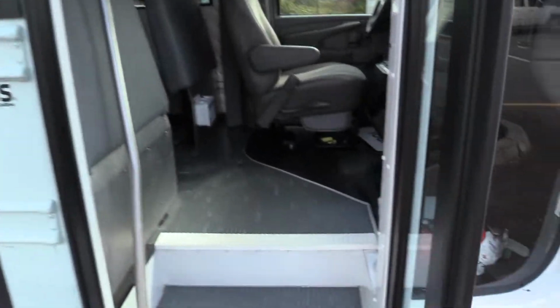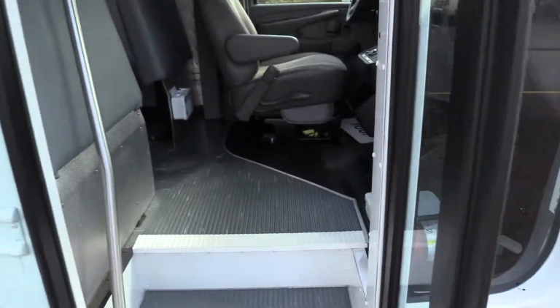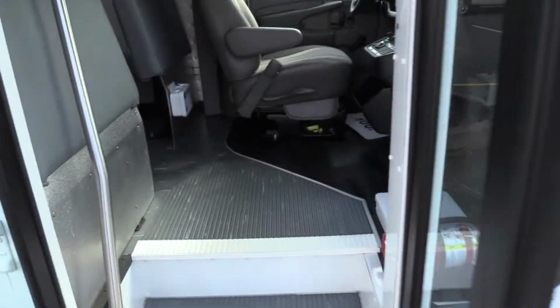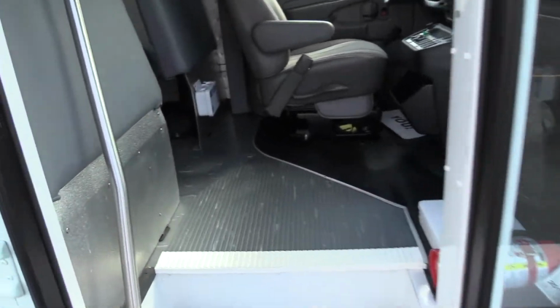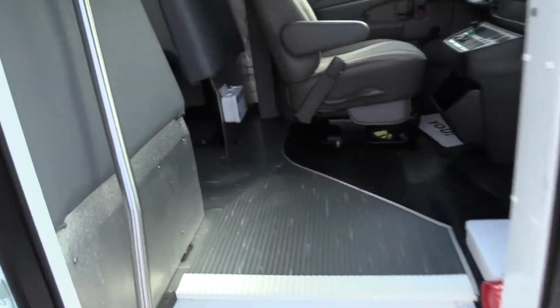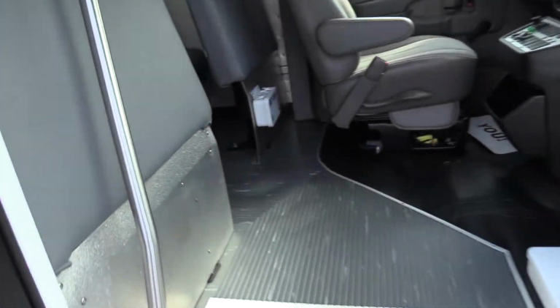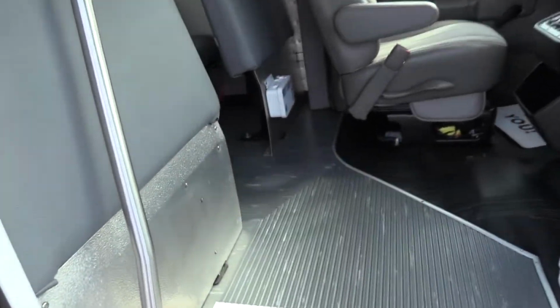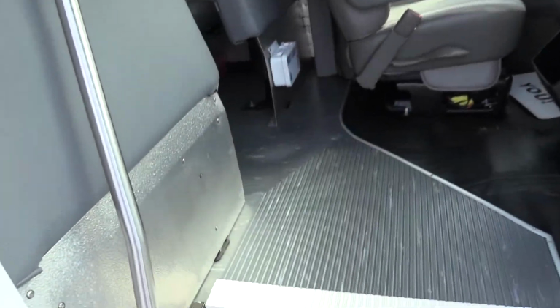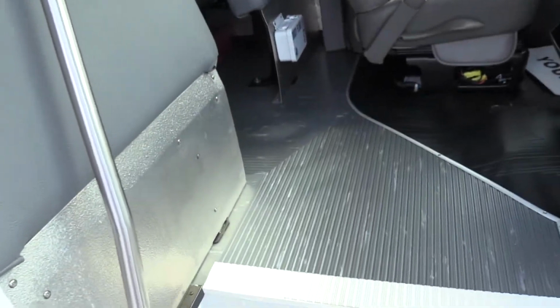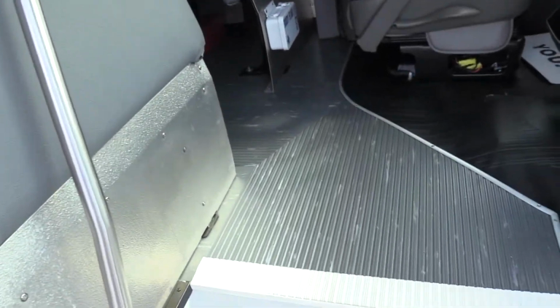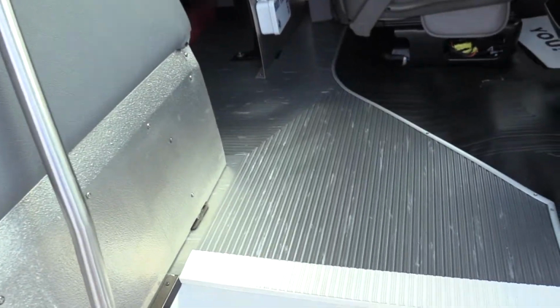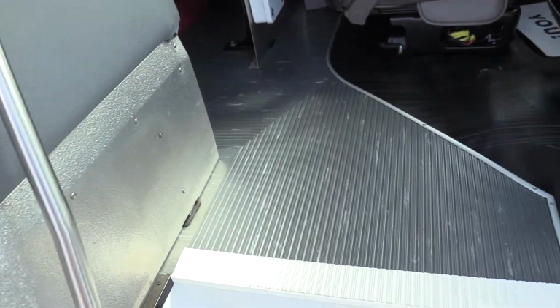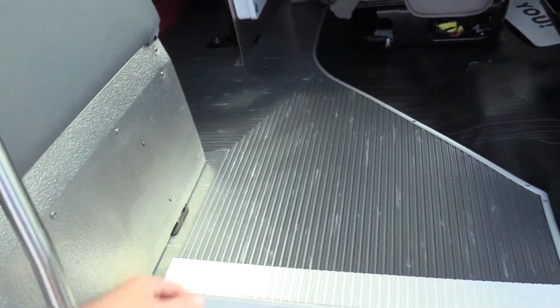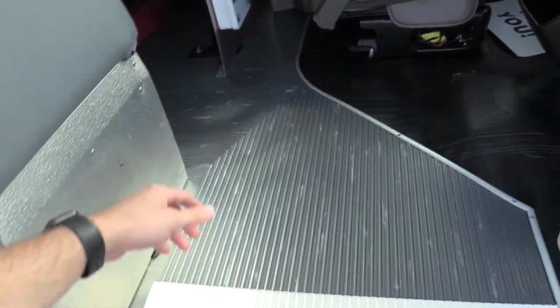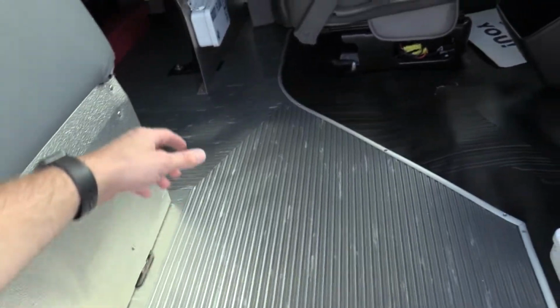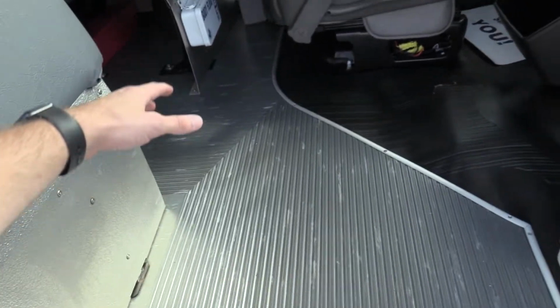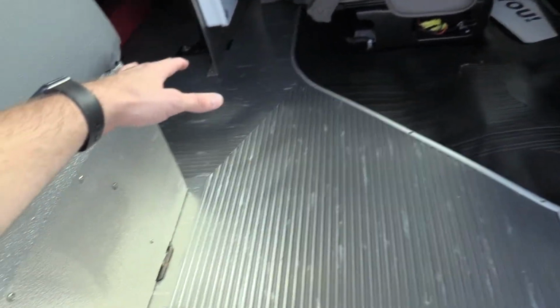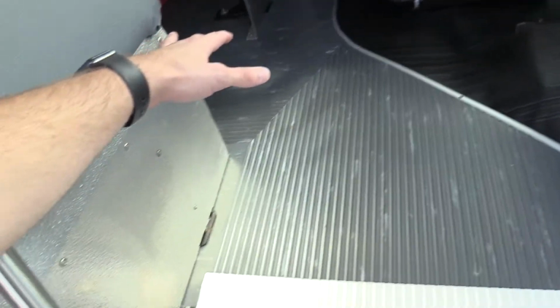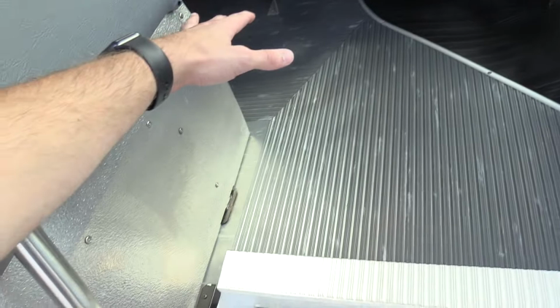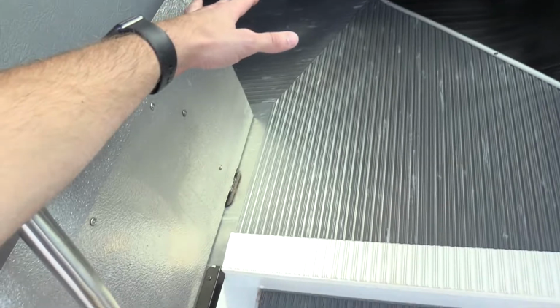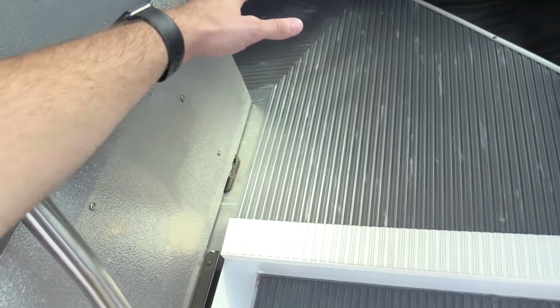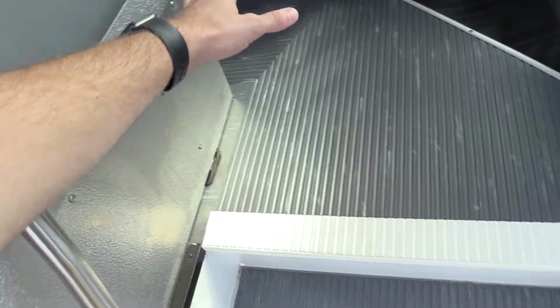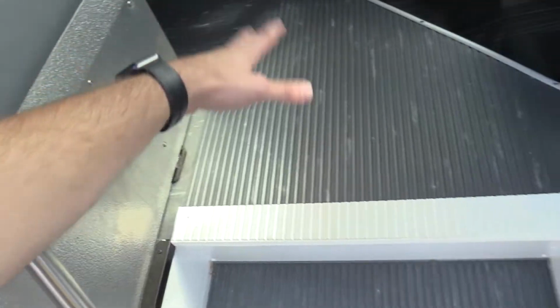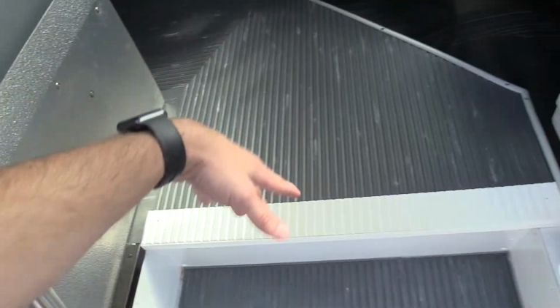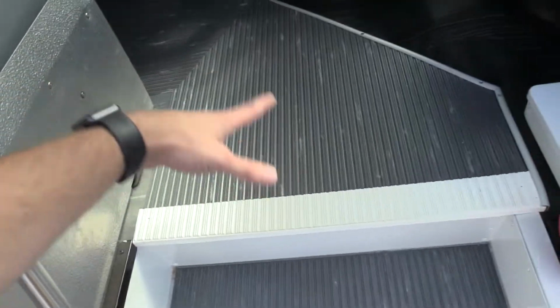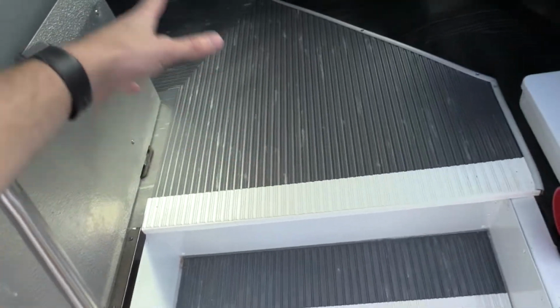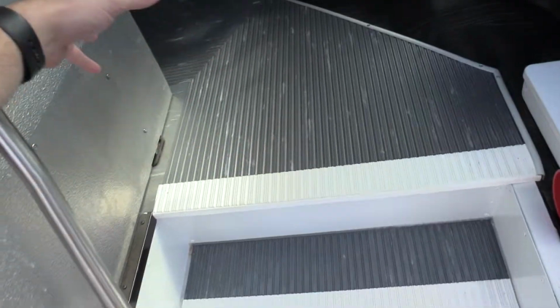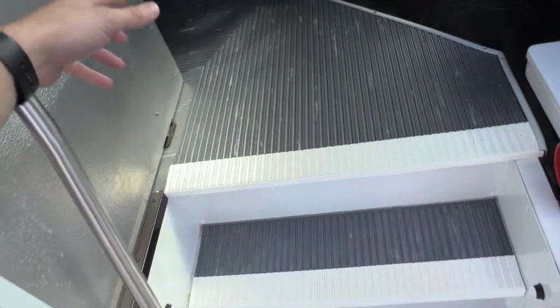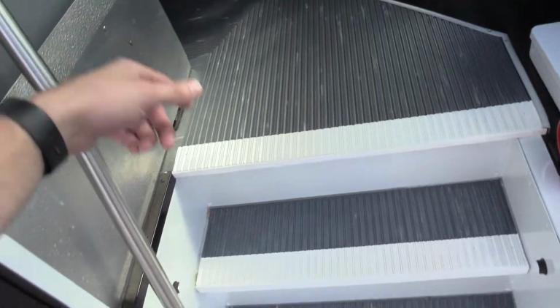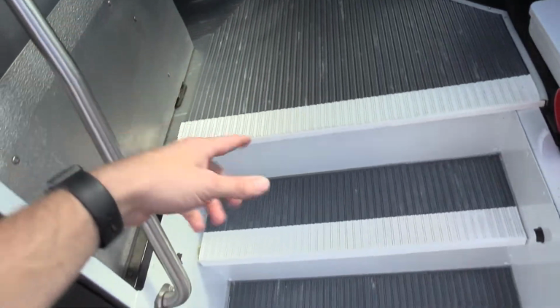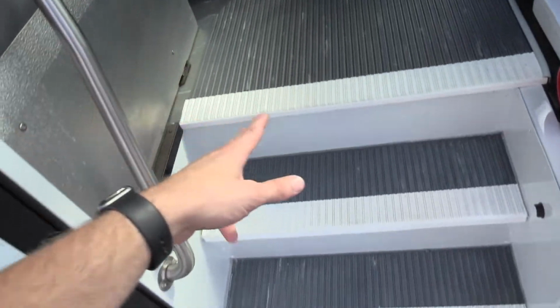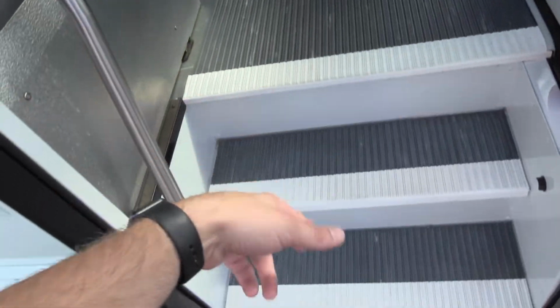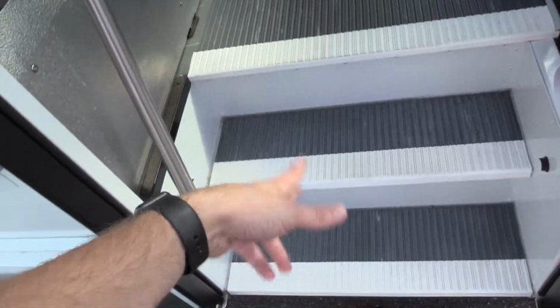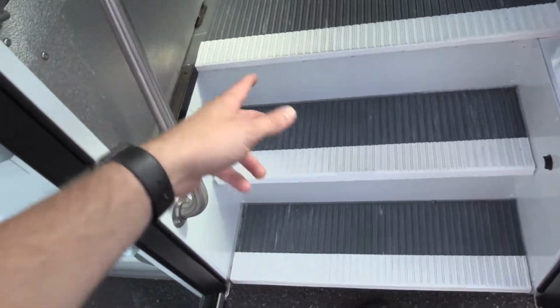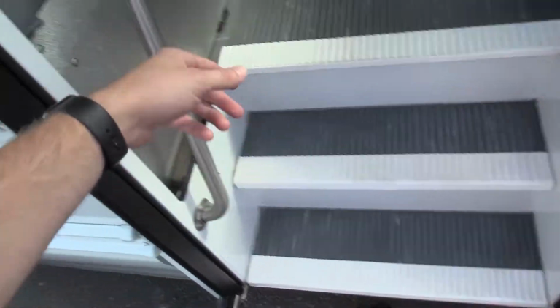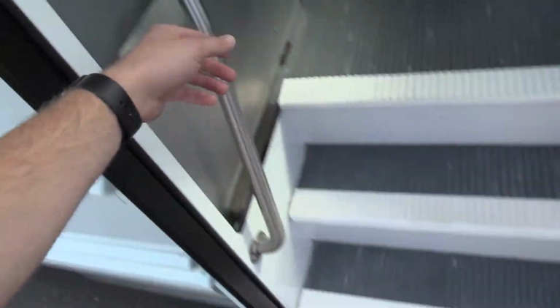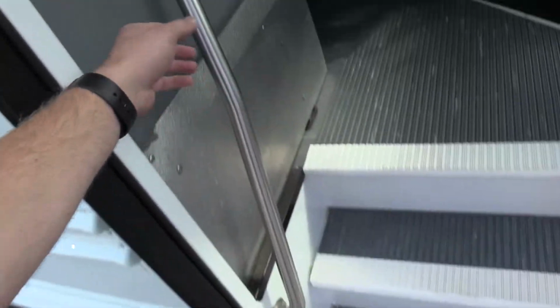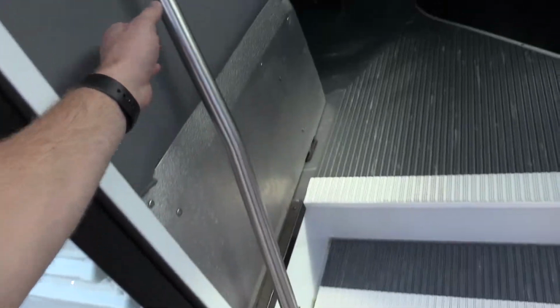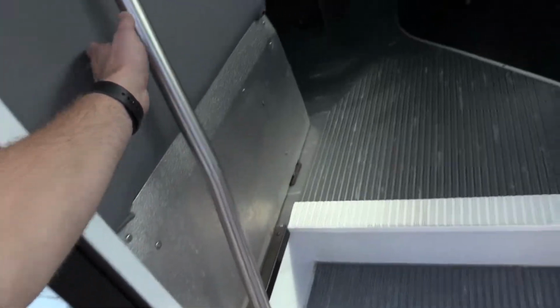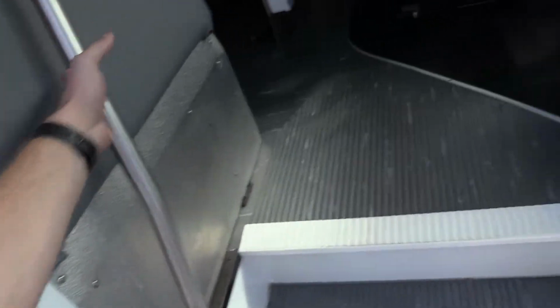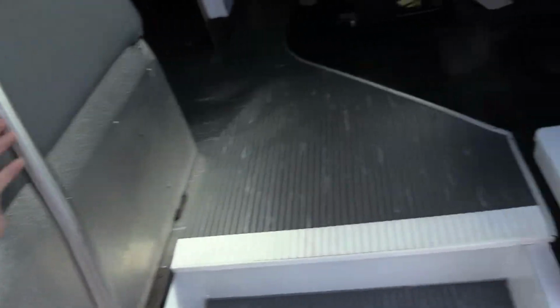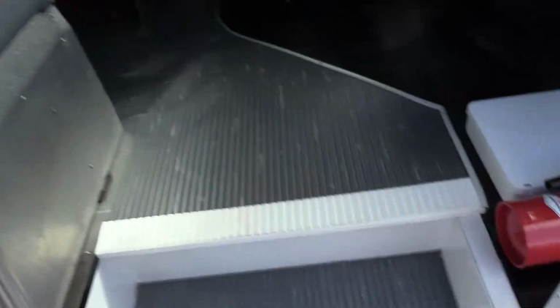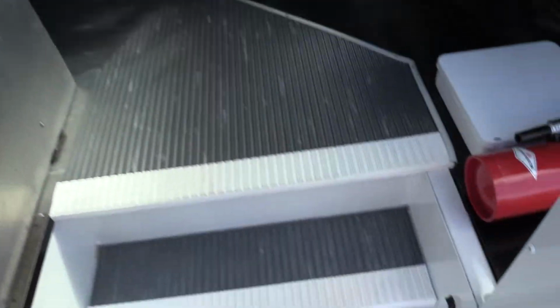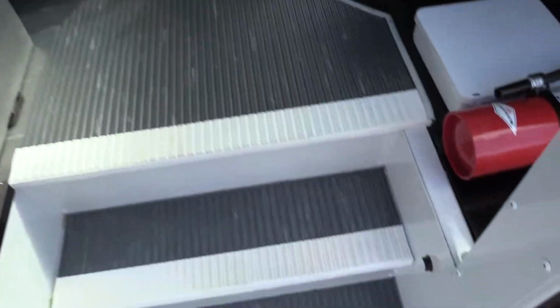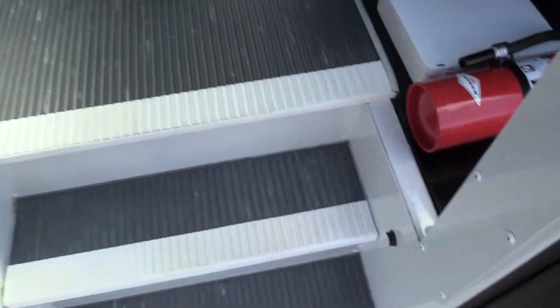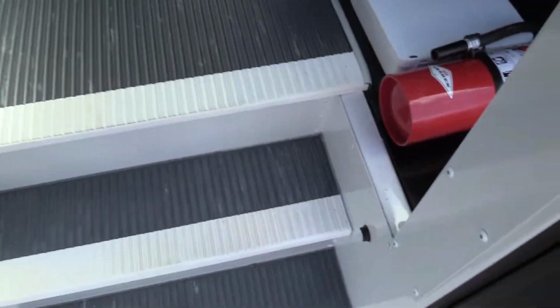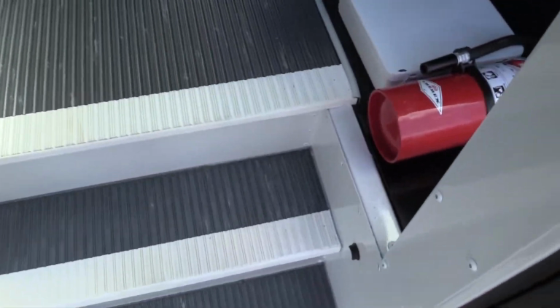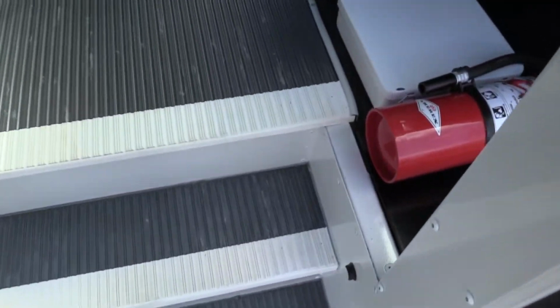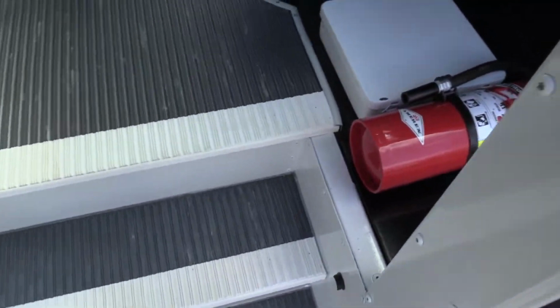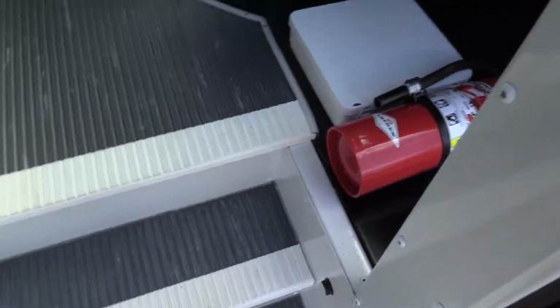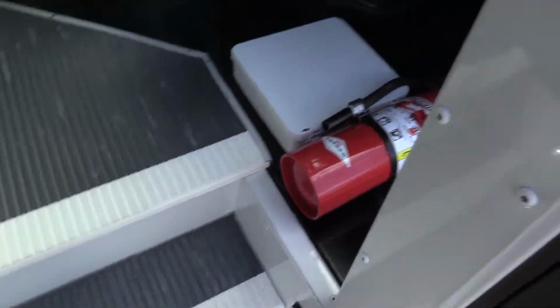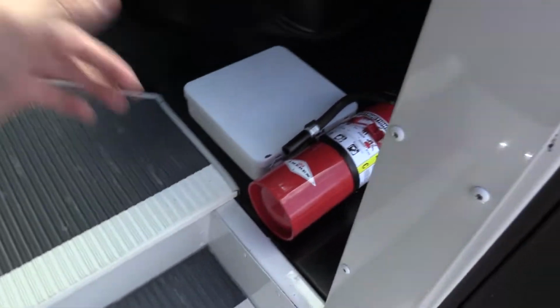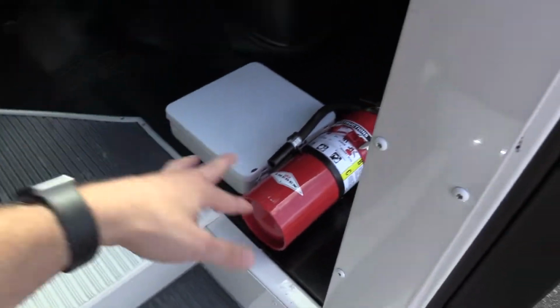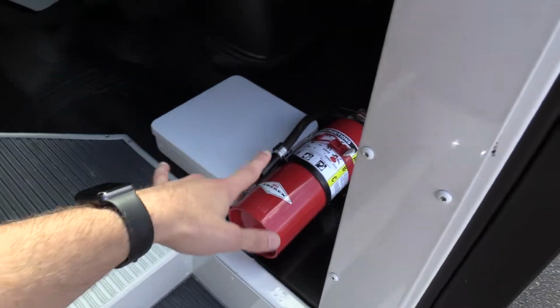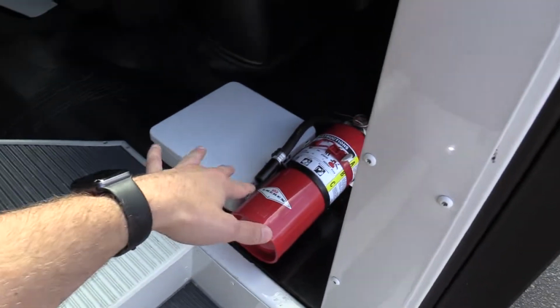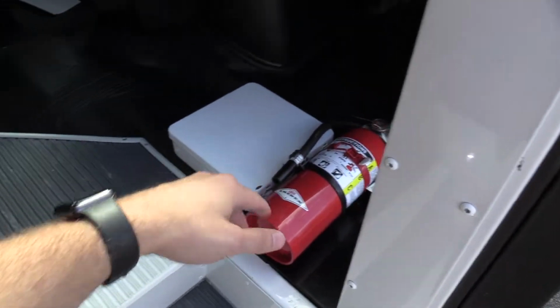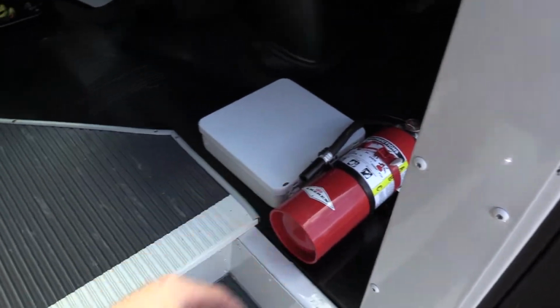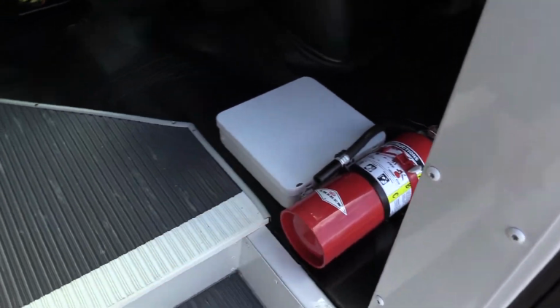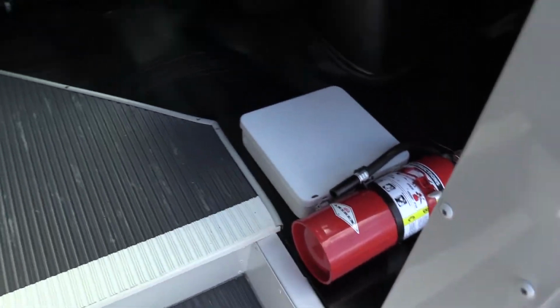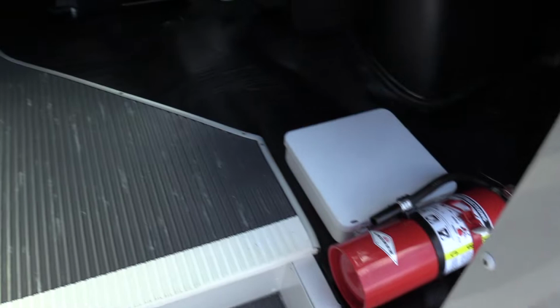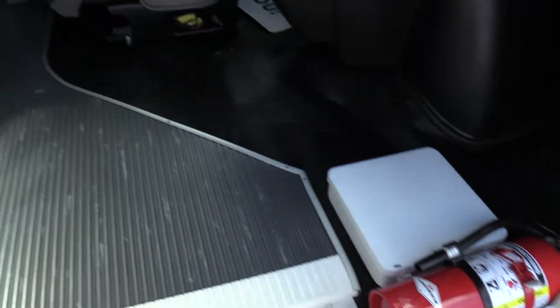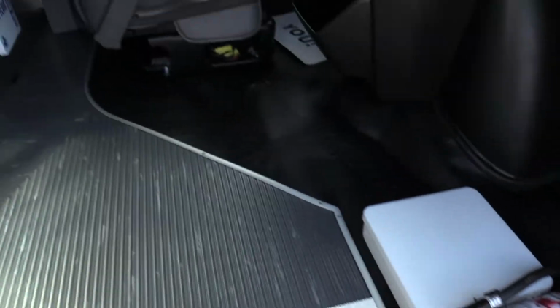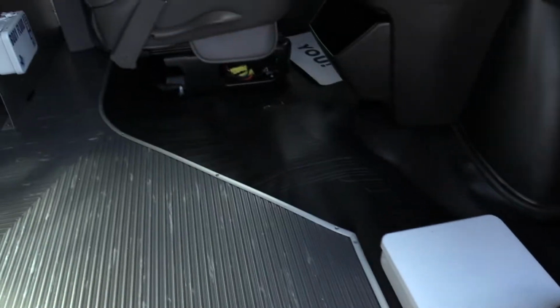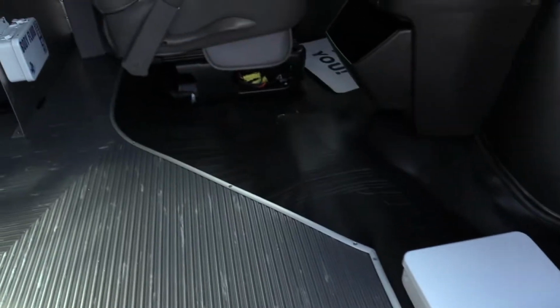Starting on in here, we do have a gray ribbed aisleway, stepway with white step nosing, a grab rail coming on in, and a little safety kit here as well.